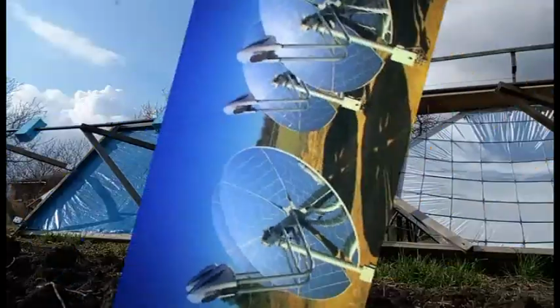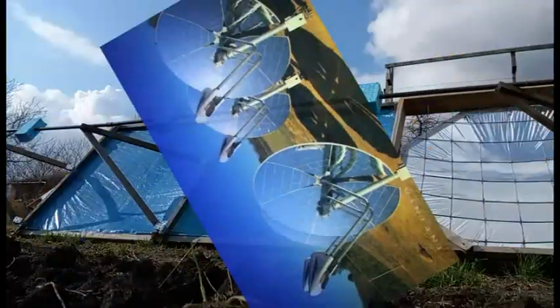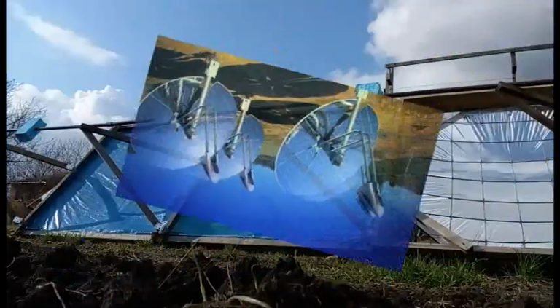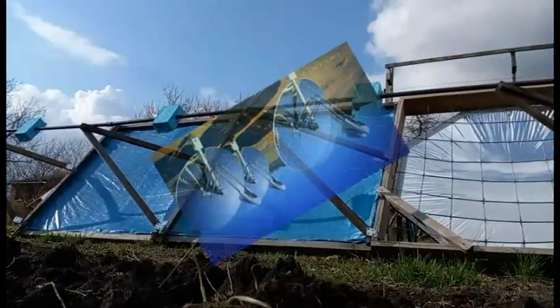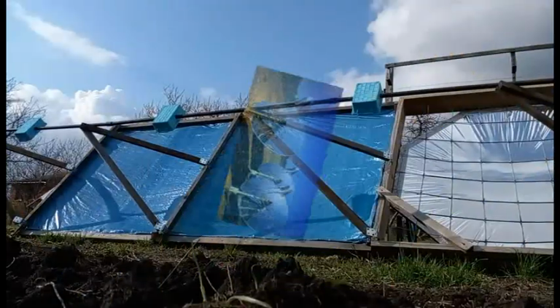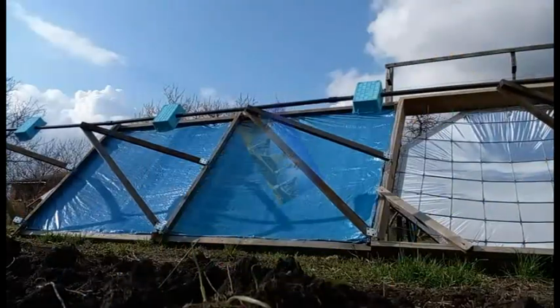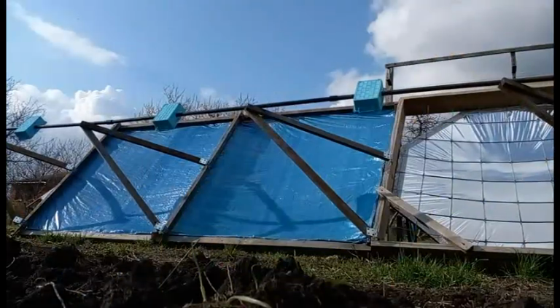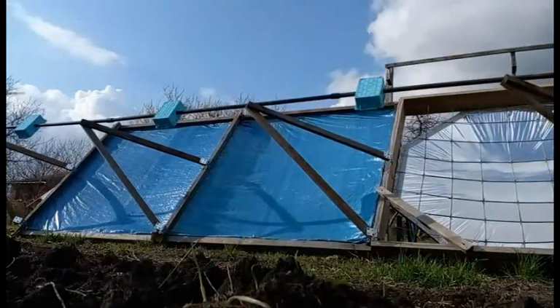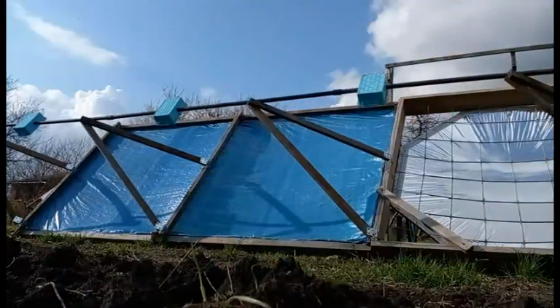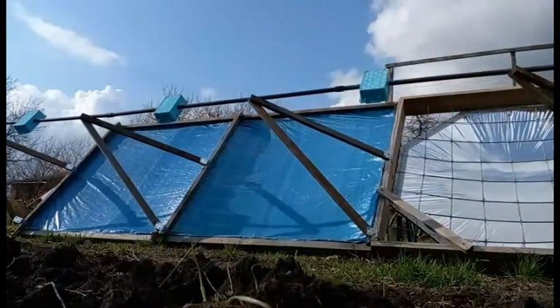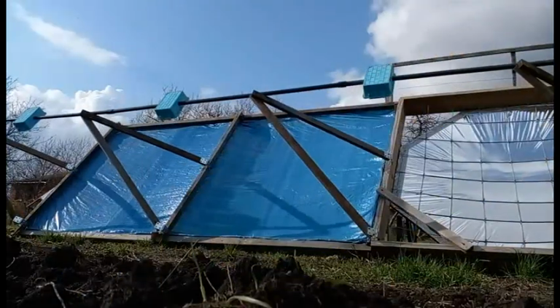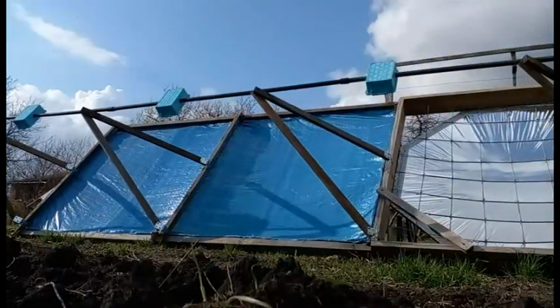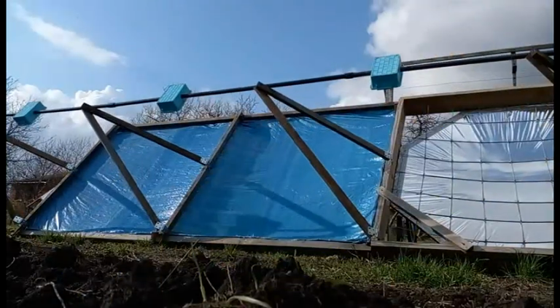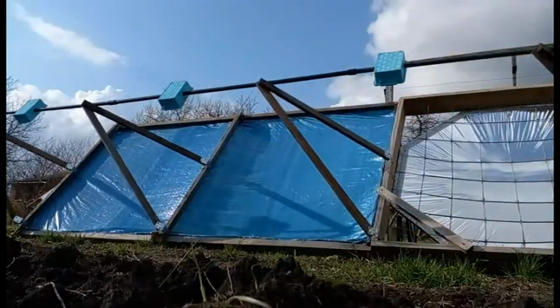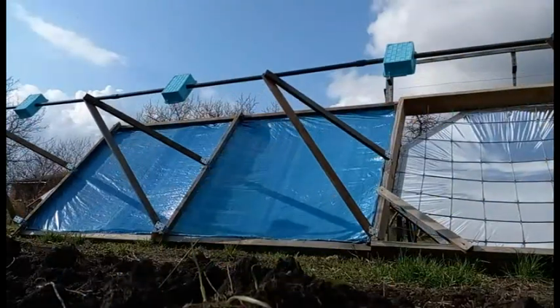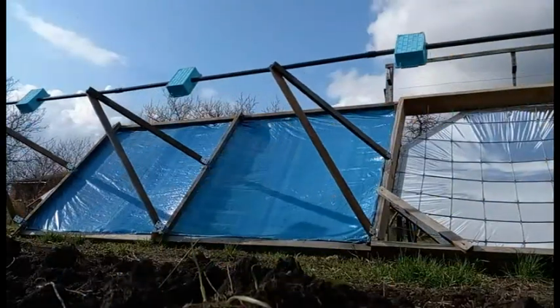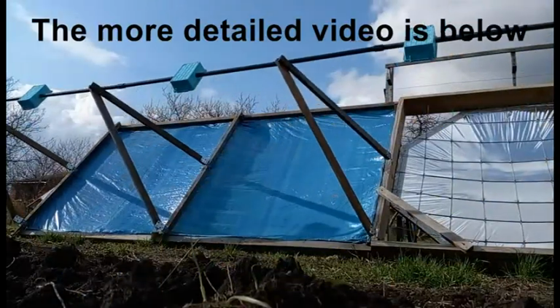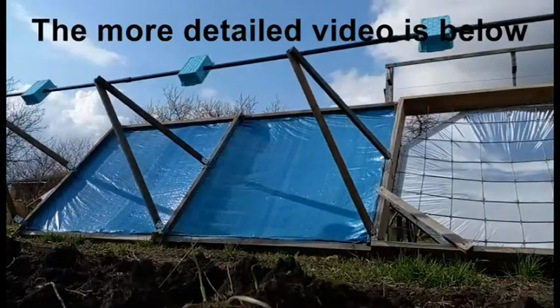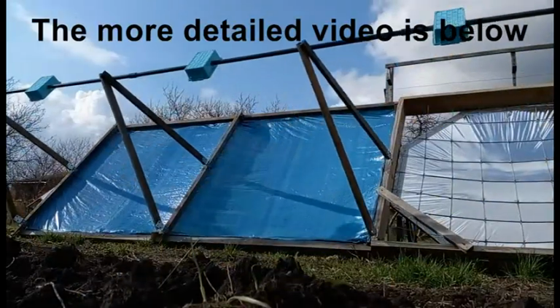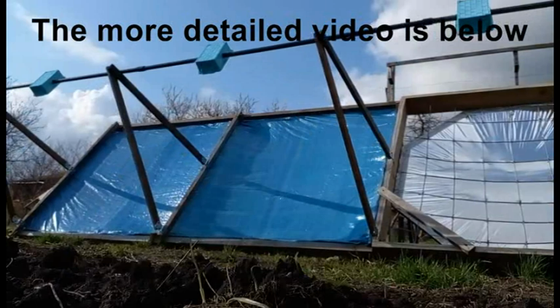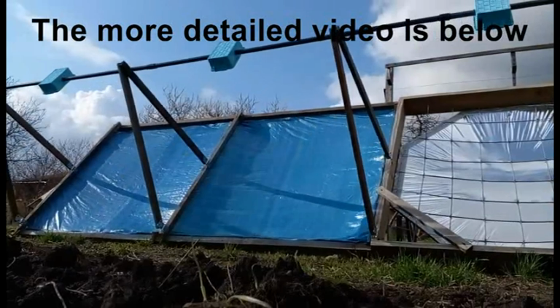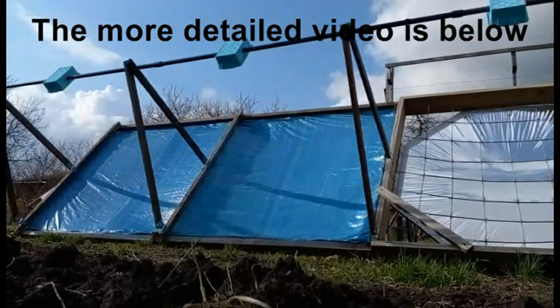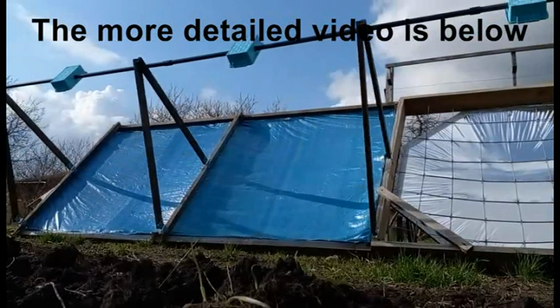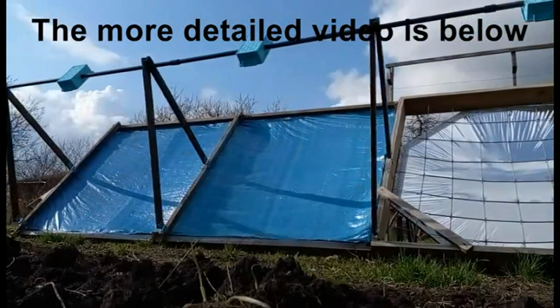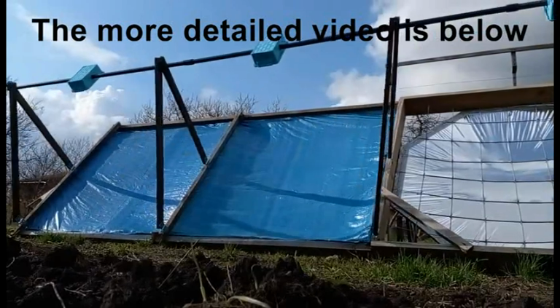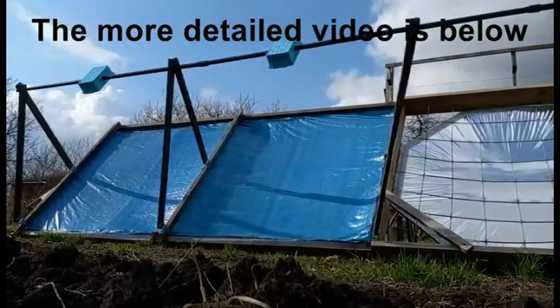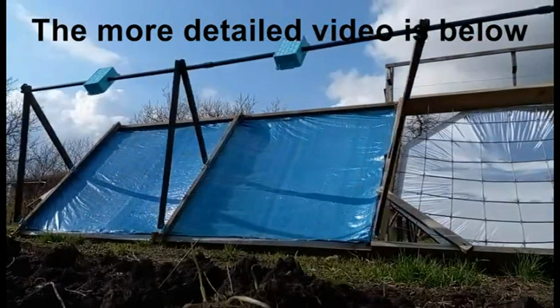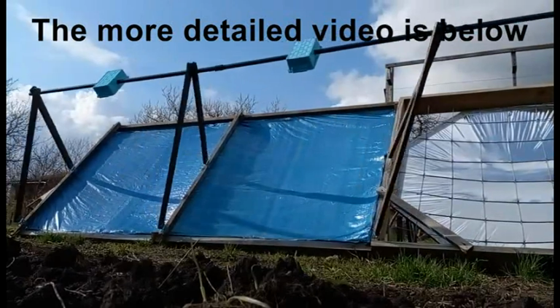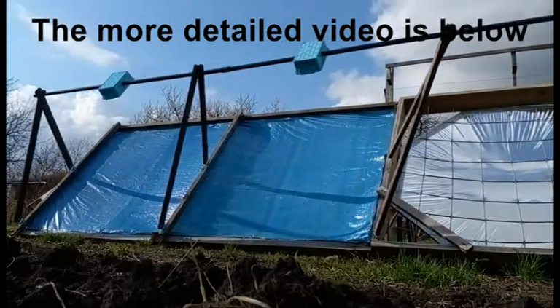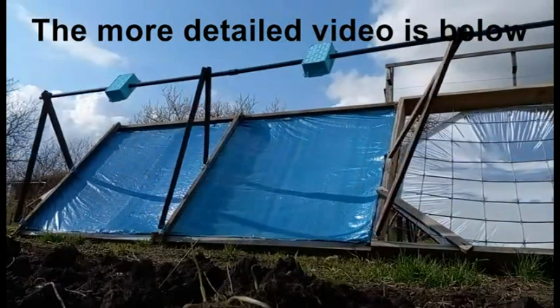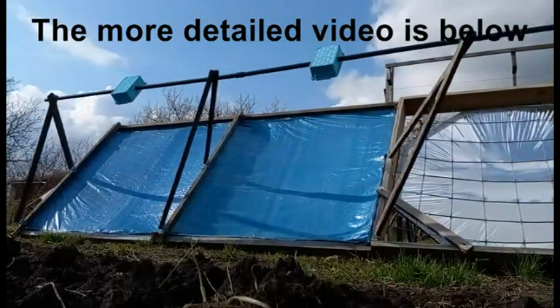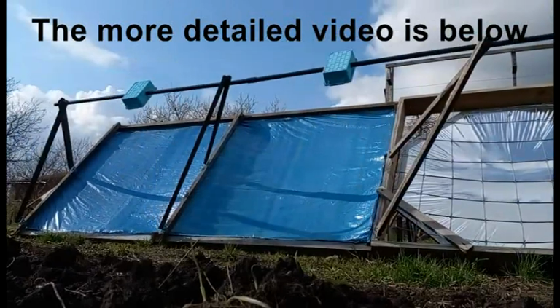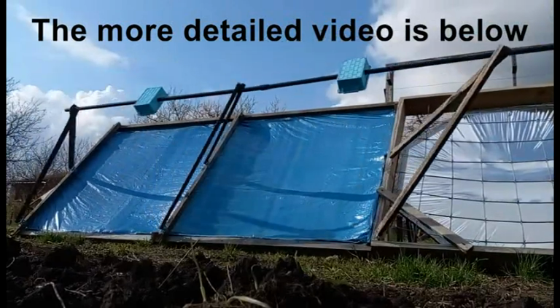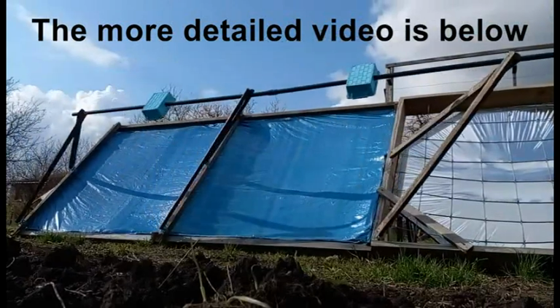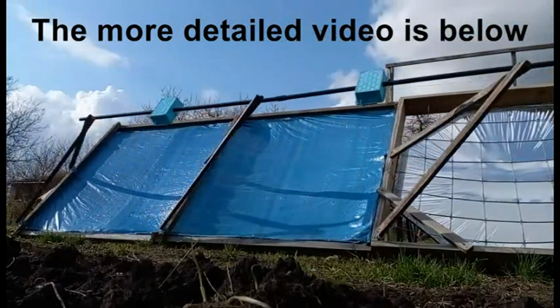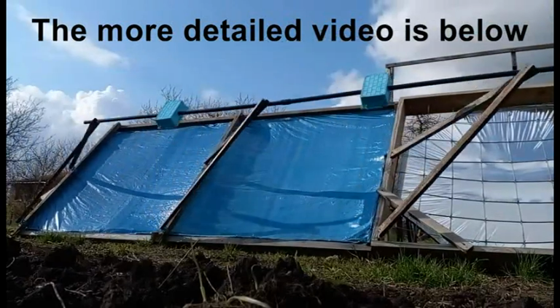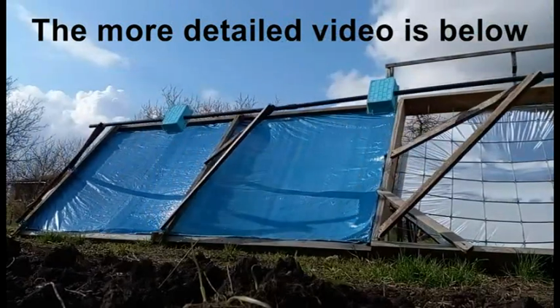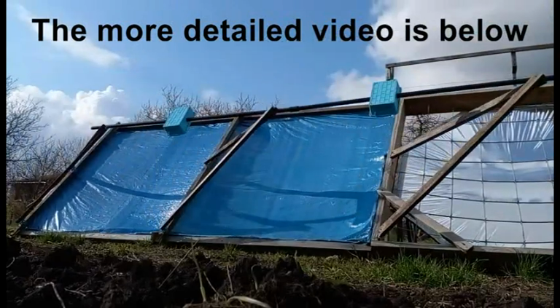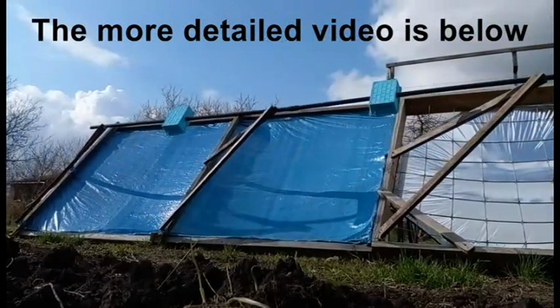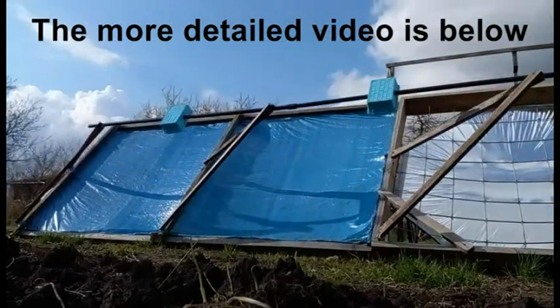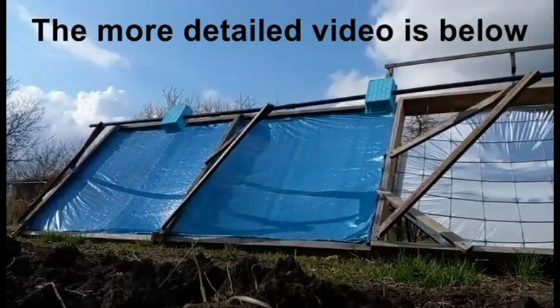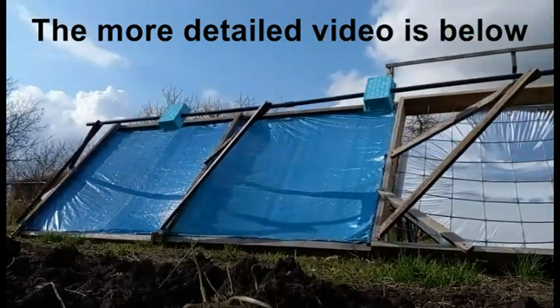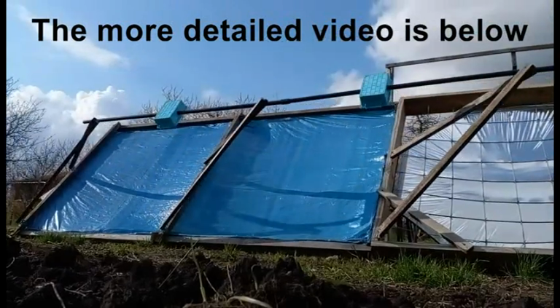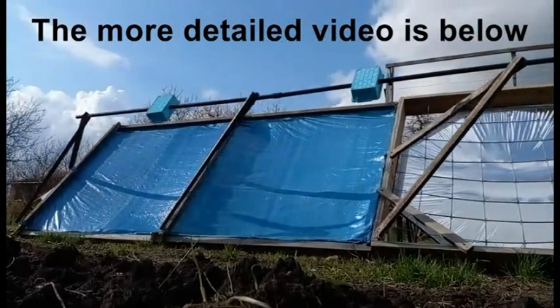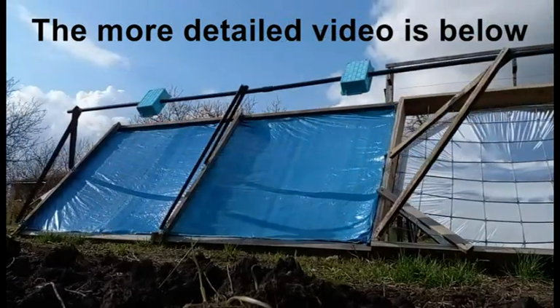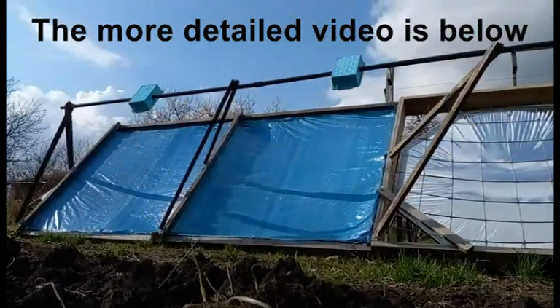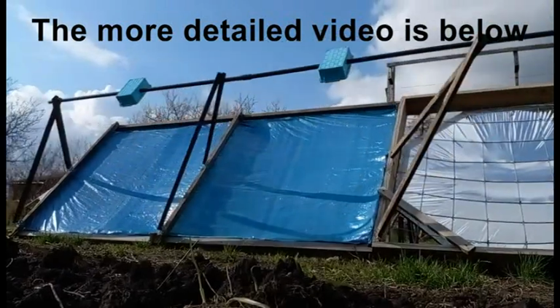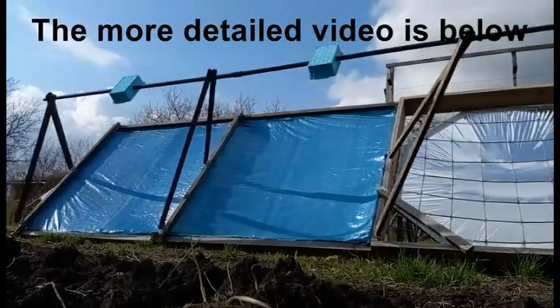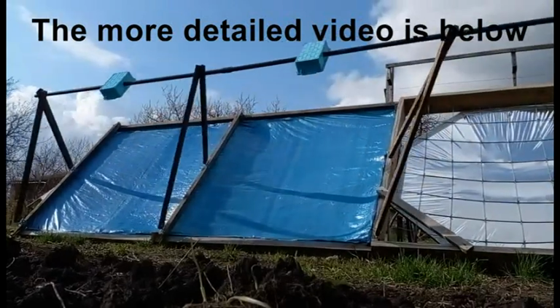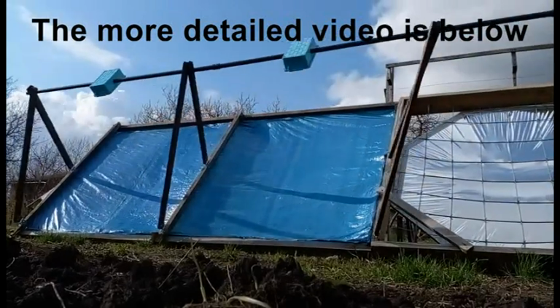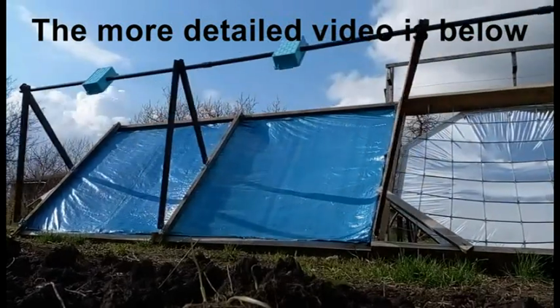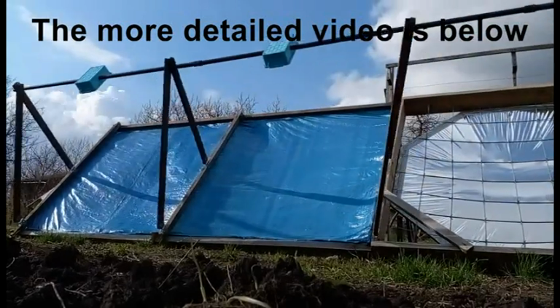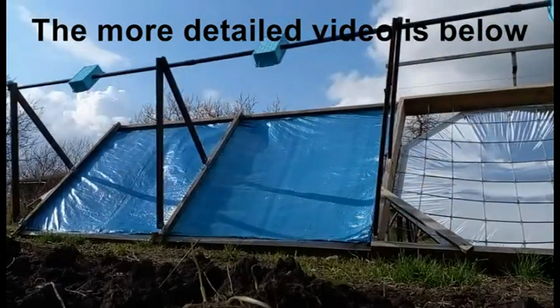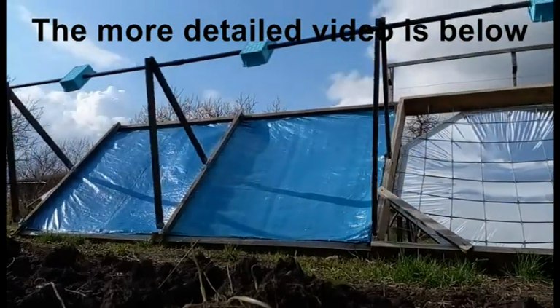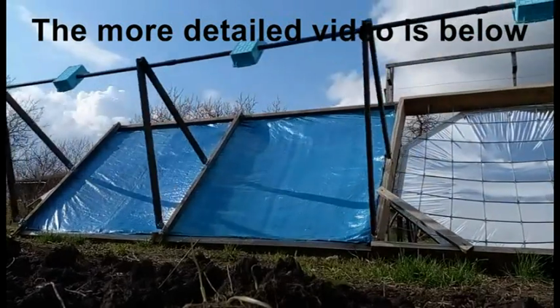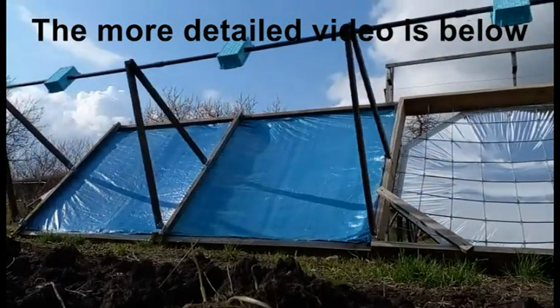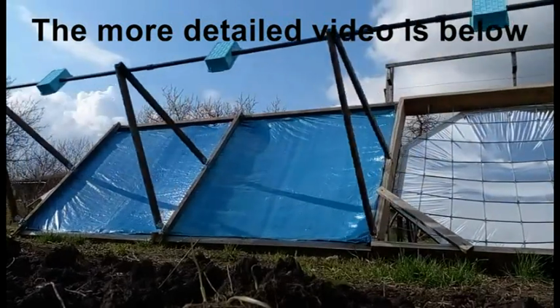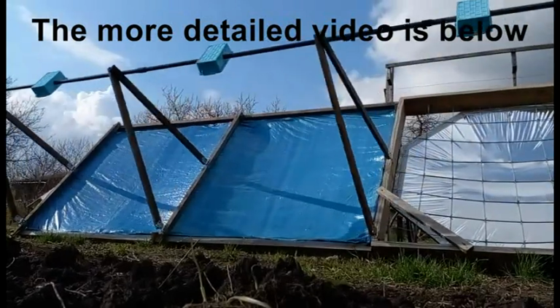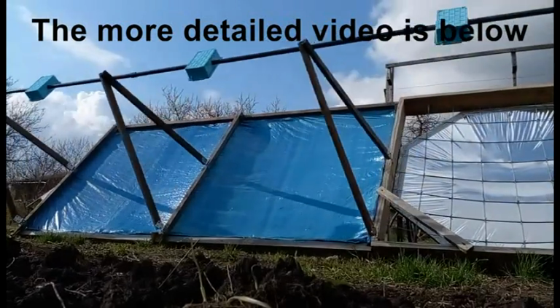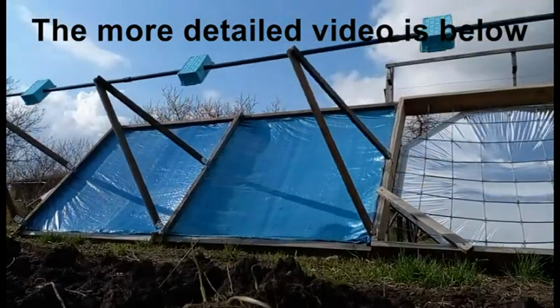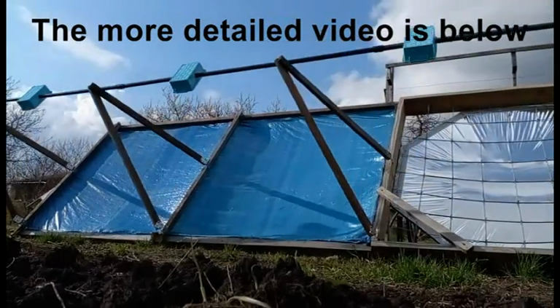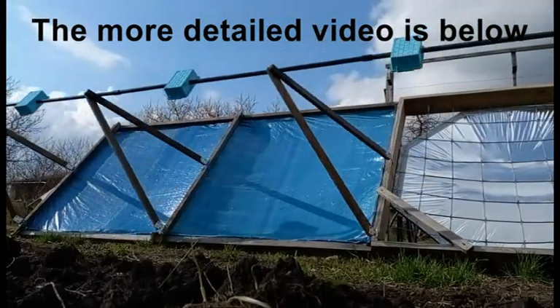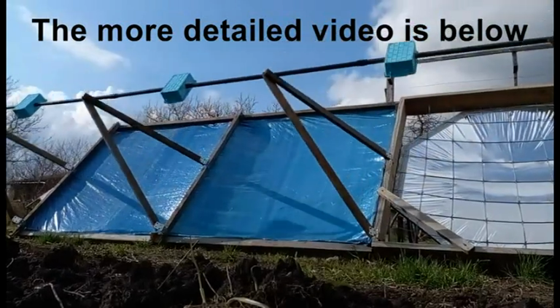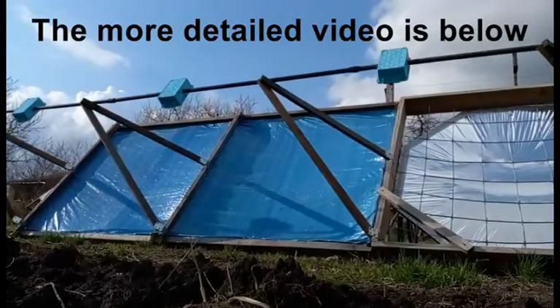So, I repeat that the link to my more detailed video about my experimental and theoretical research of the third type is below.